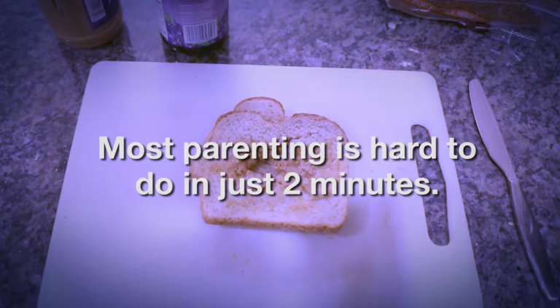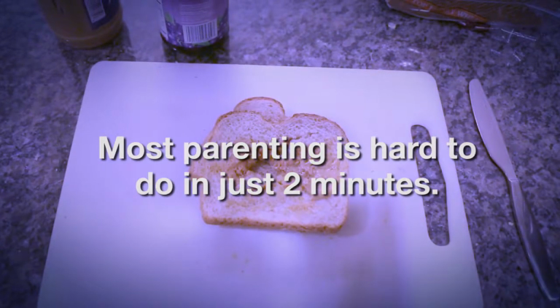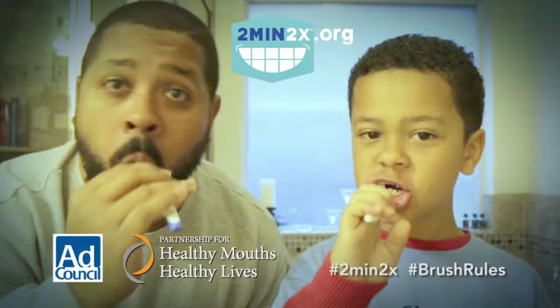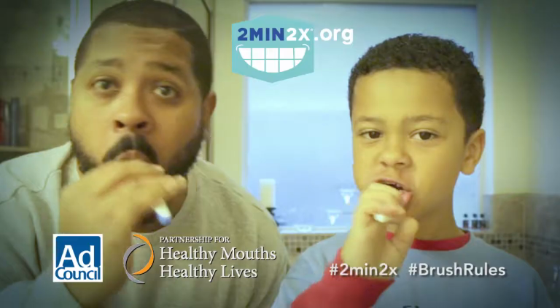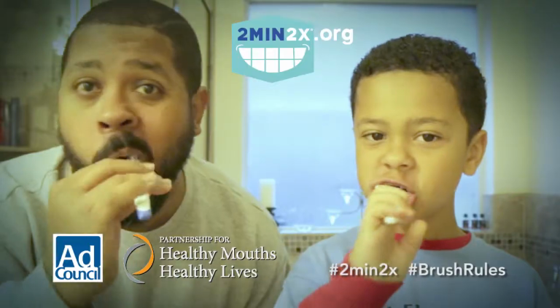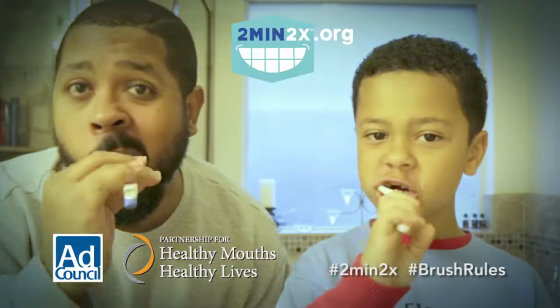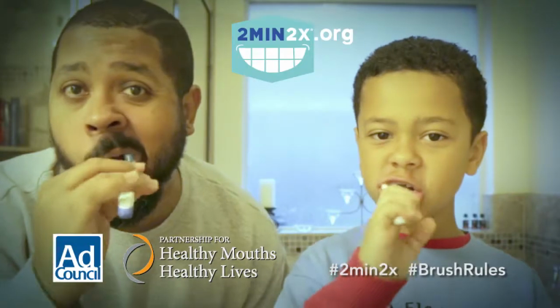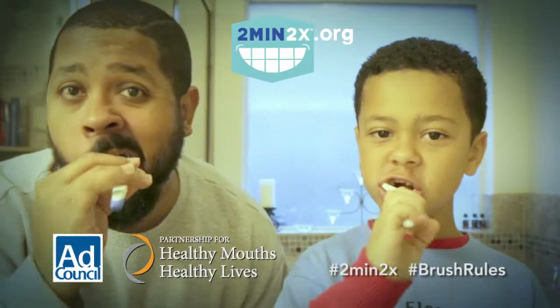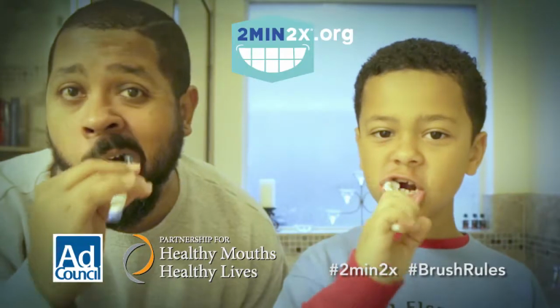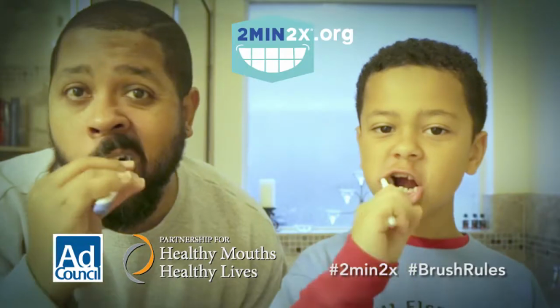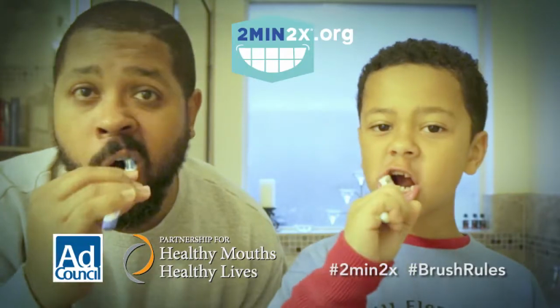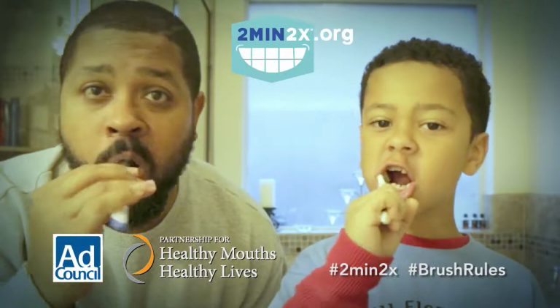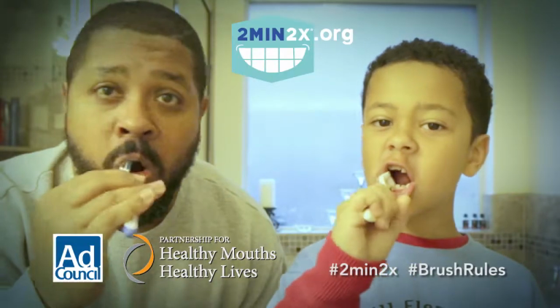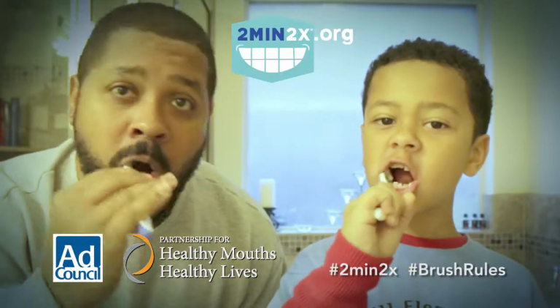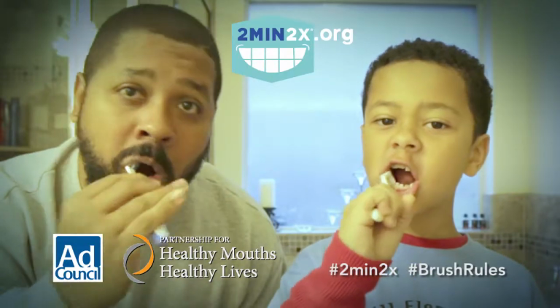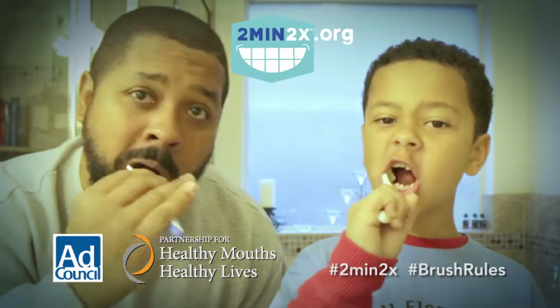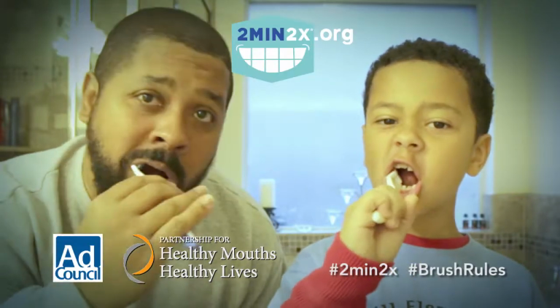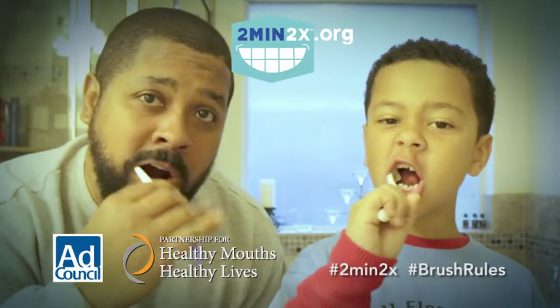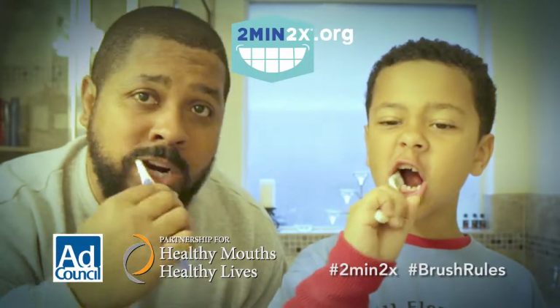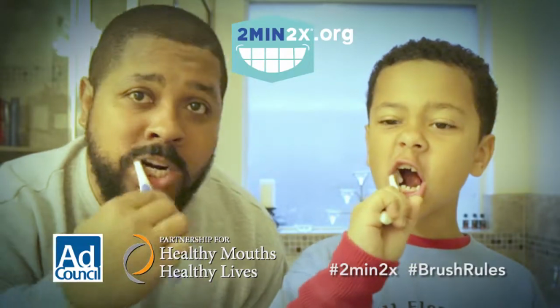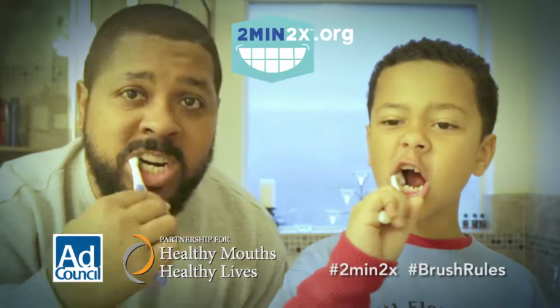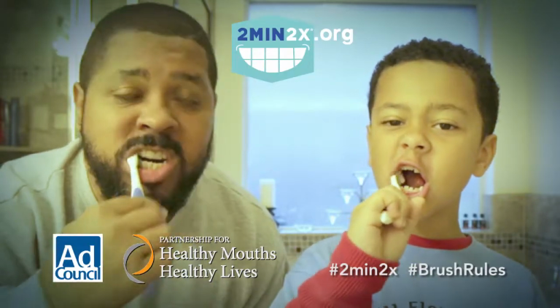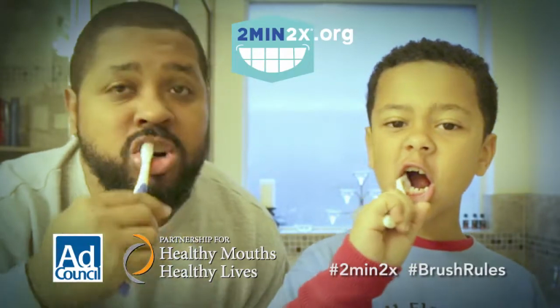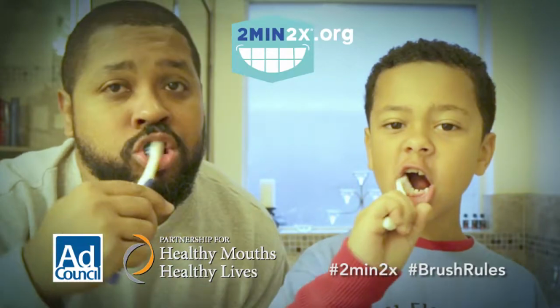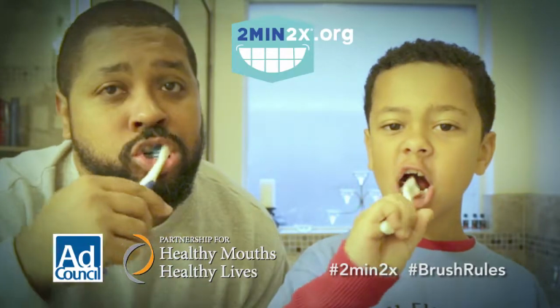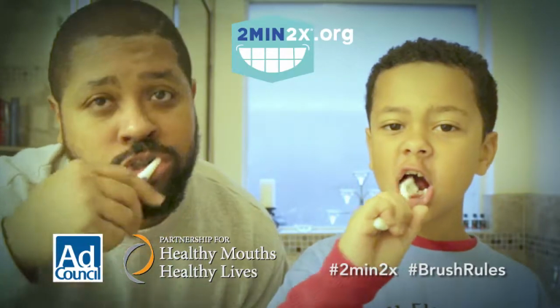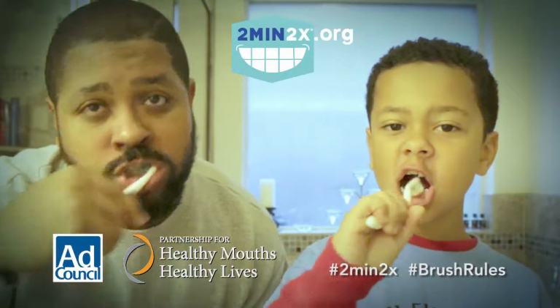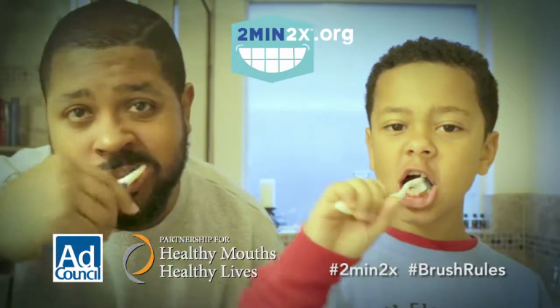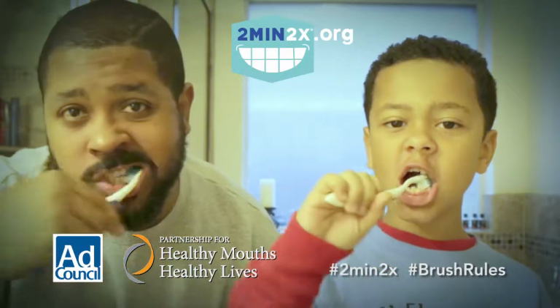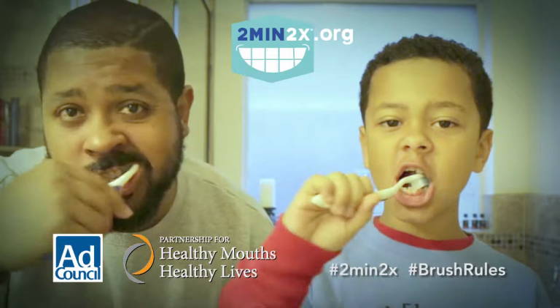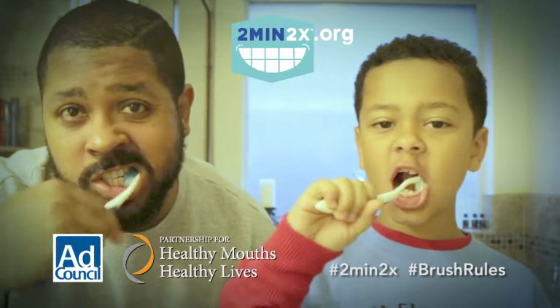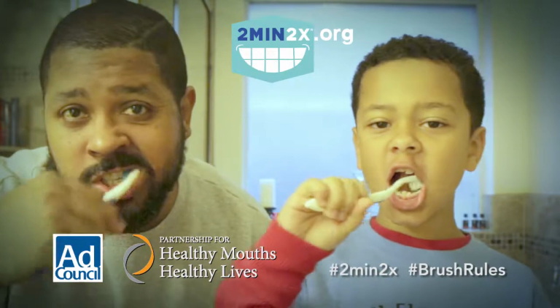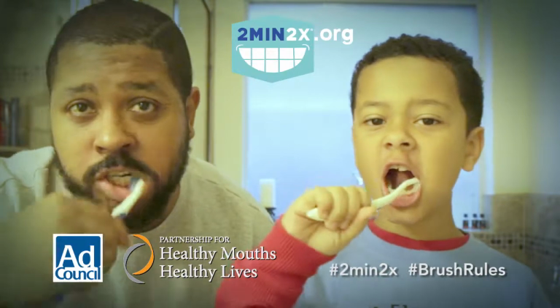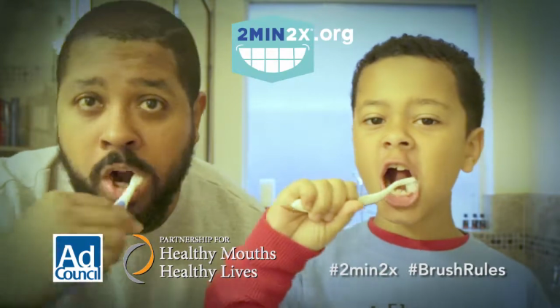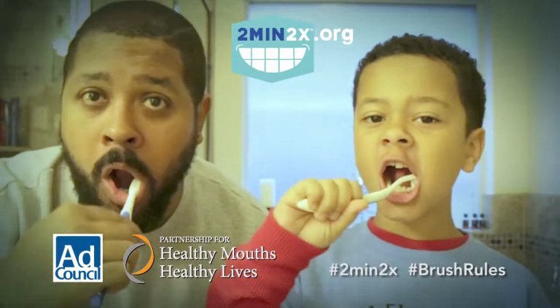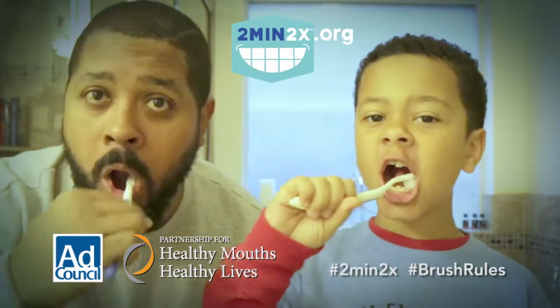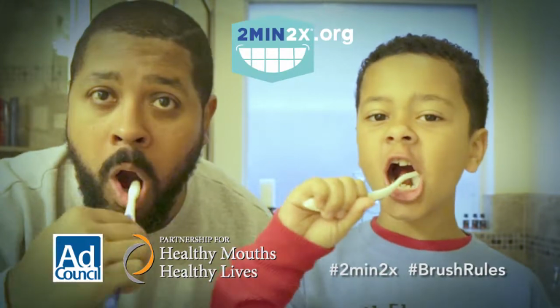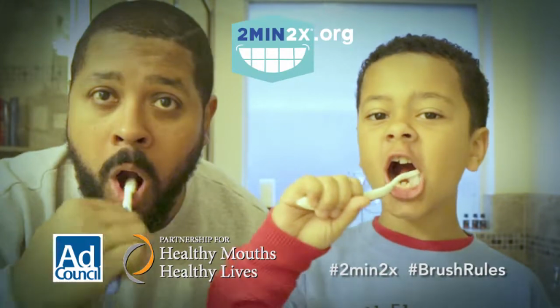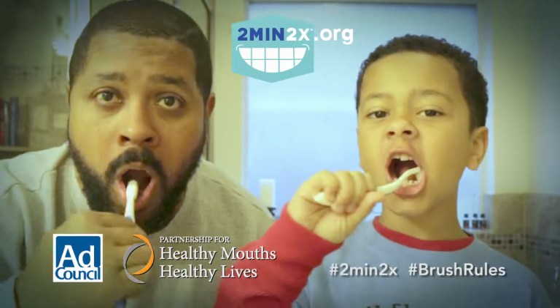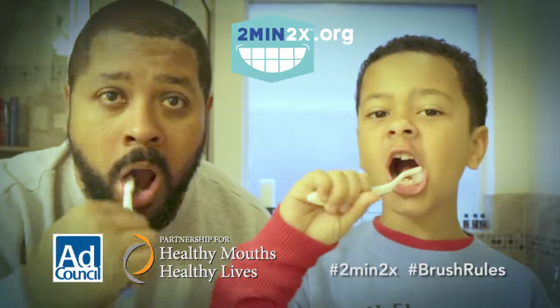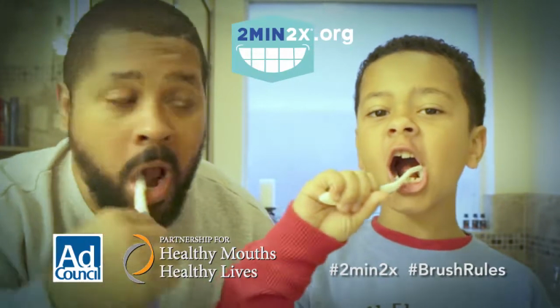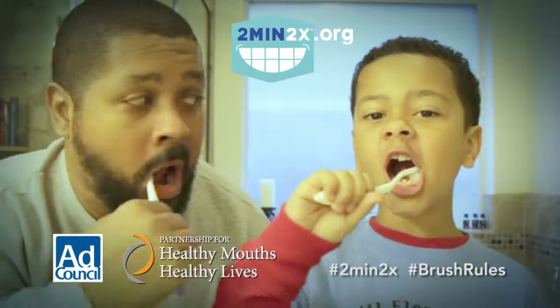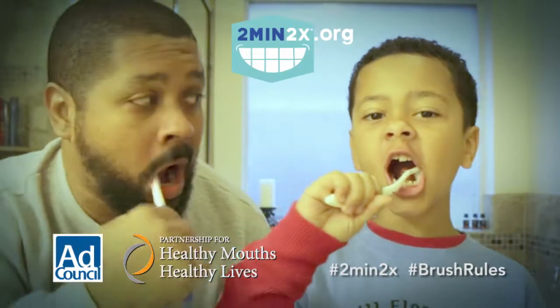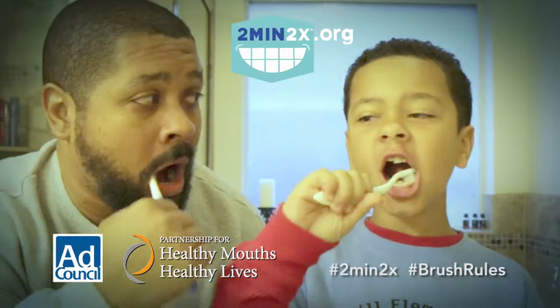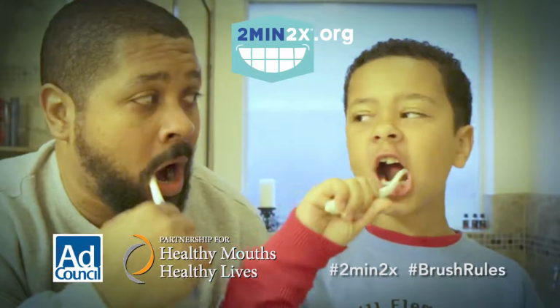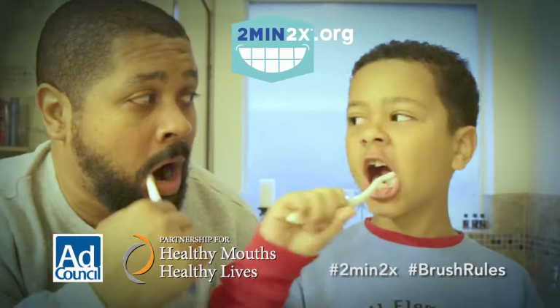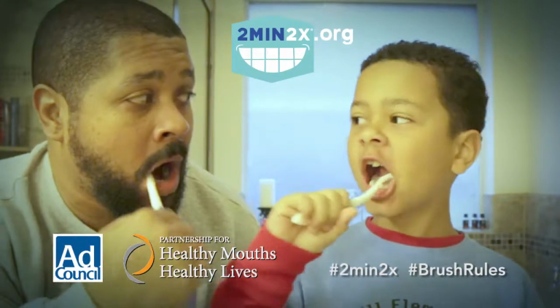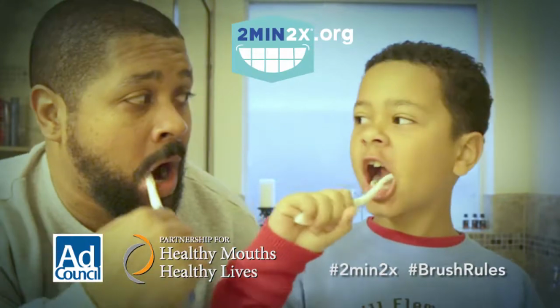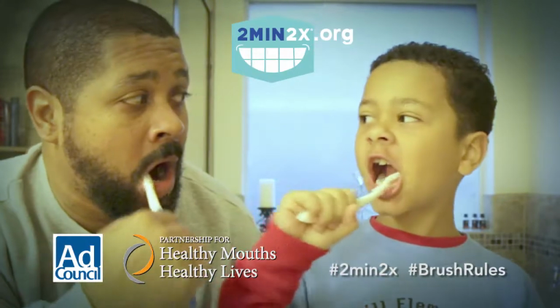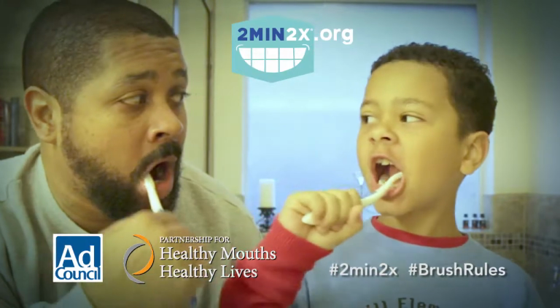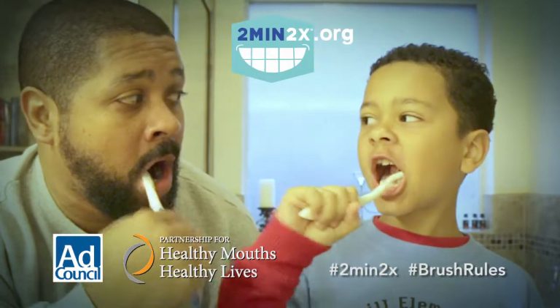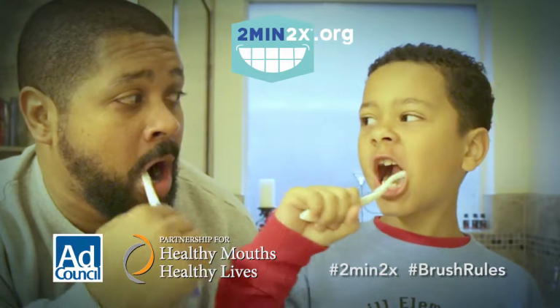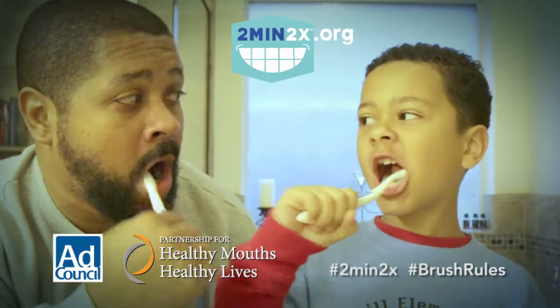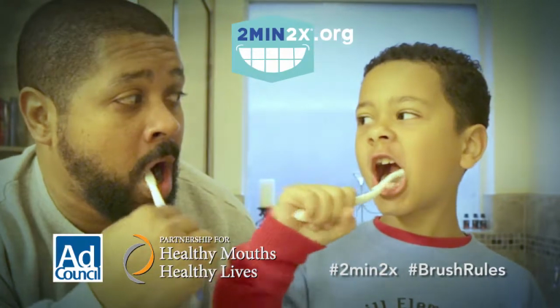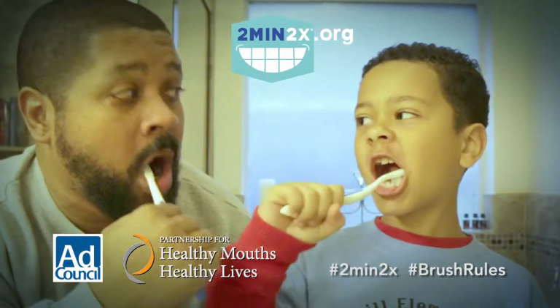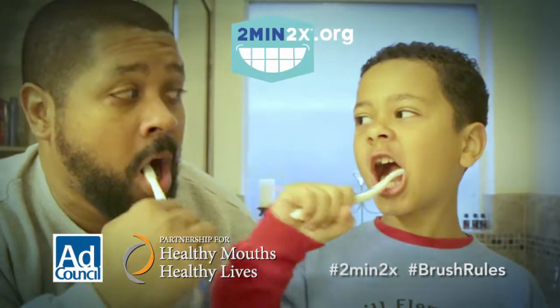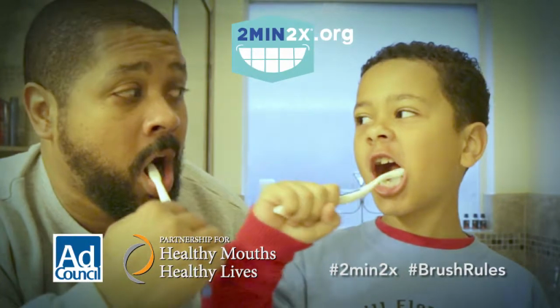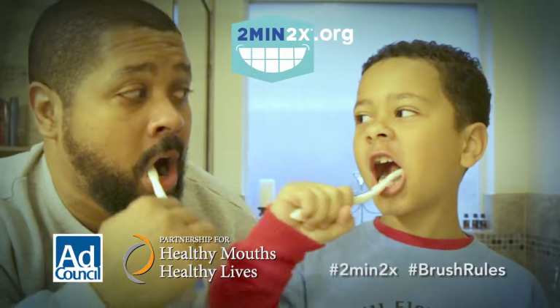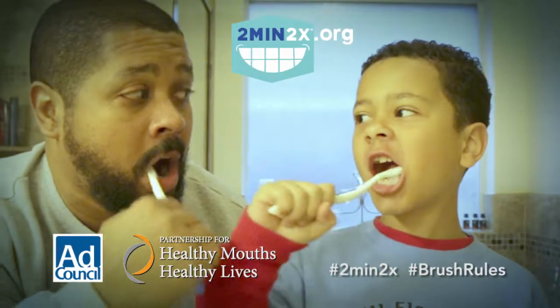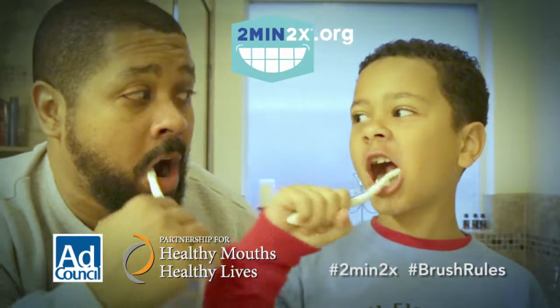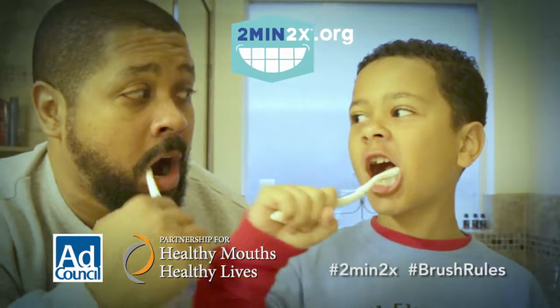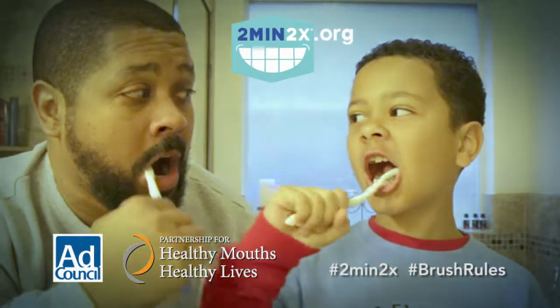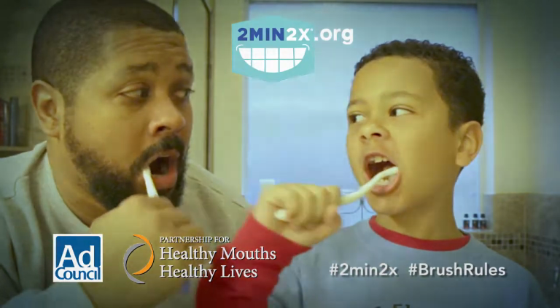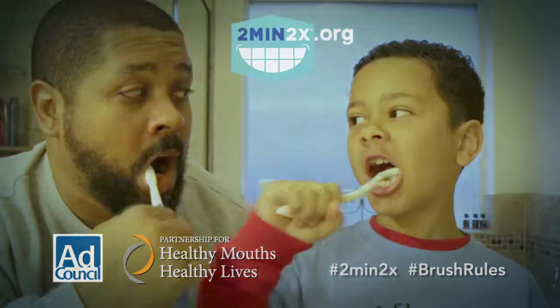Make sure your child is brushing for two minutes twice a day. Visit twomim2x.org for helpful resources and tools.